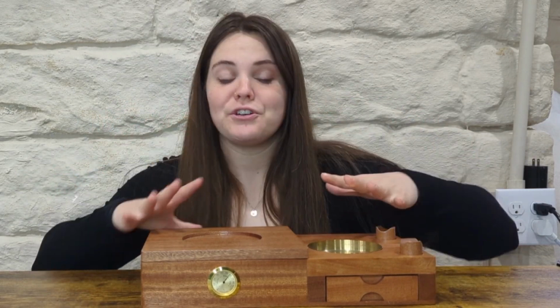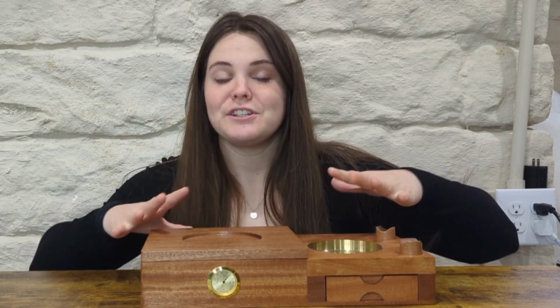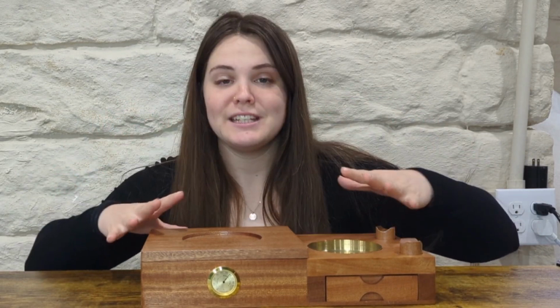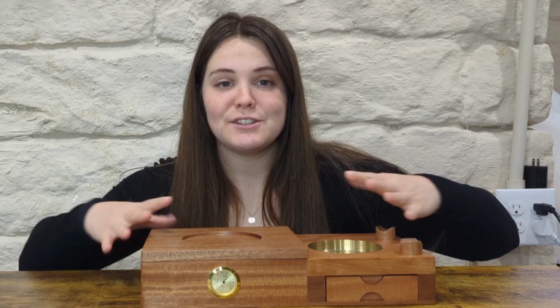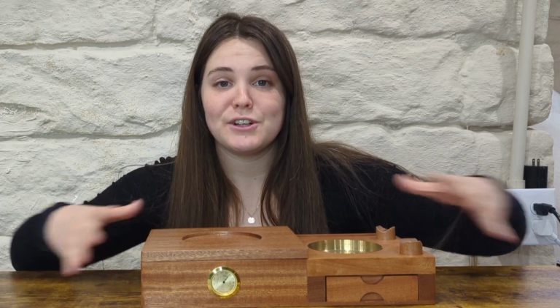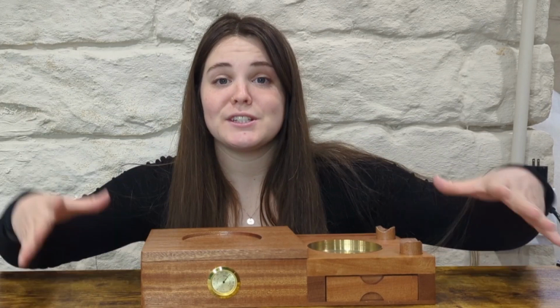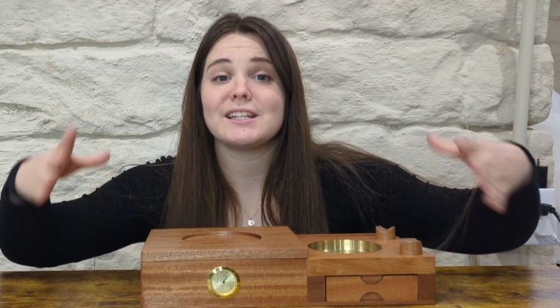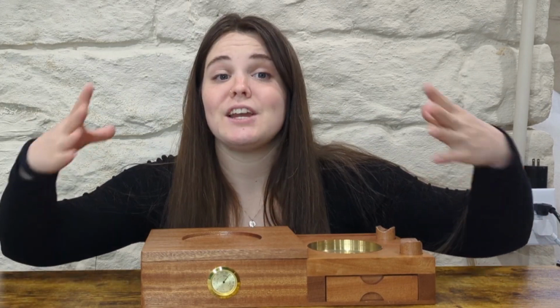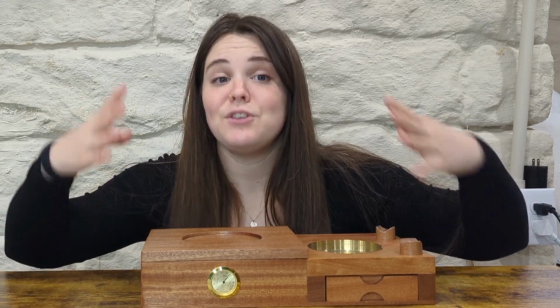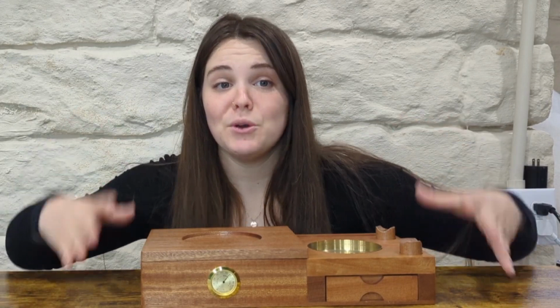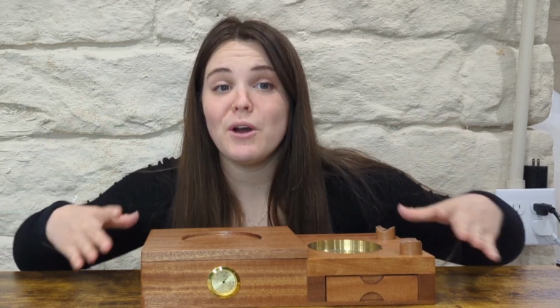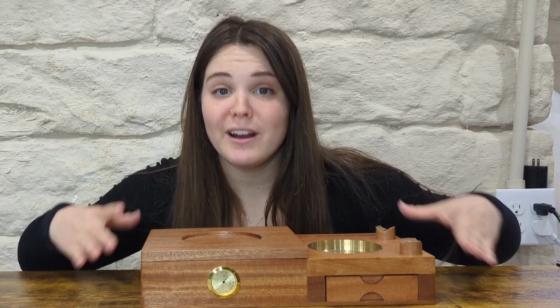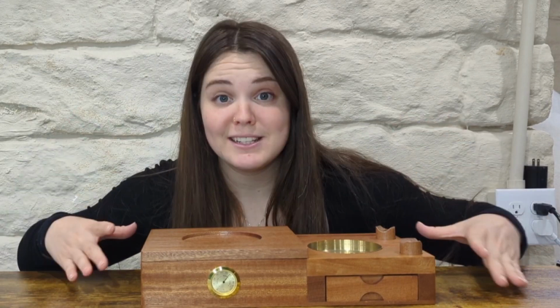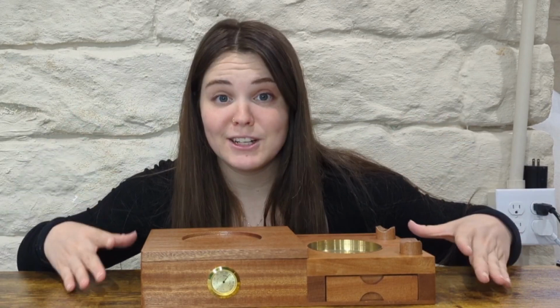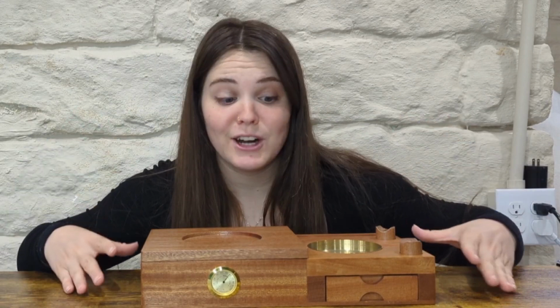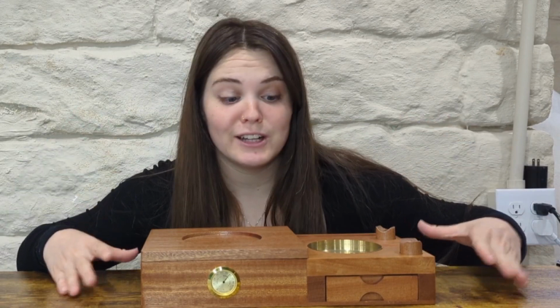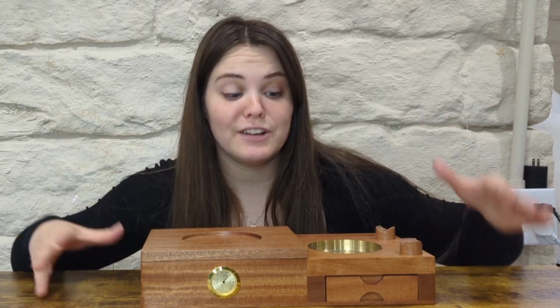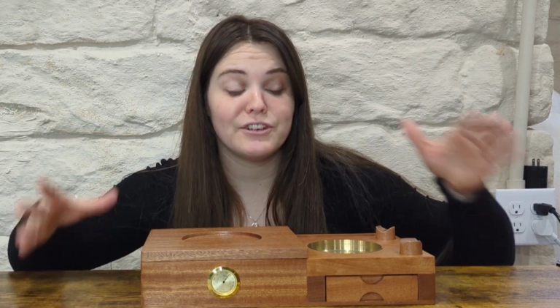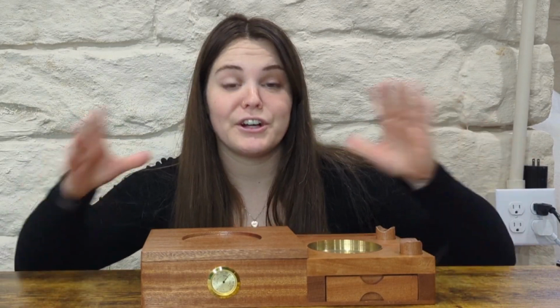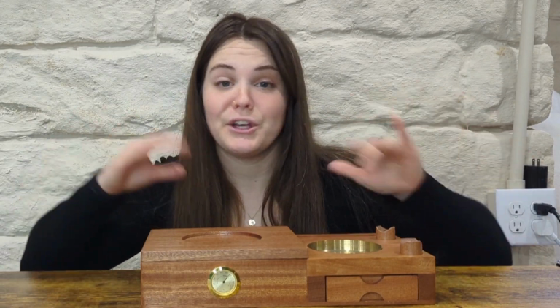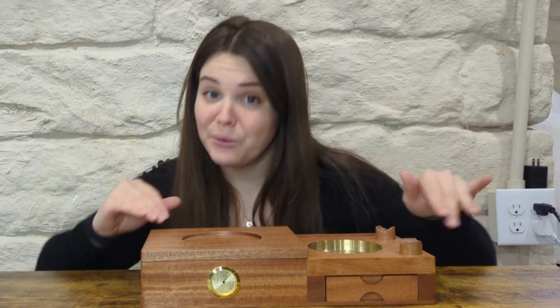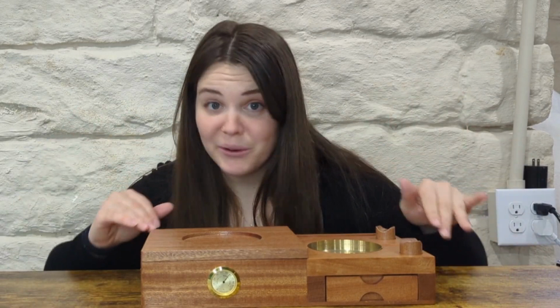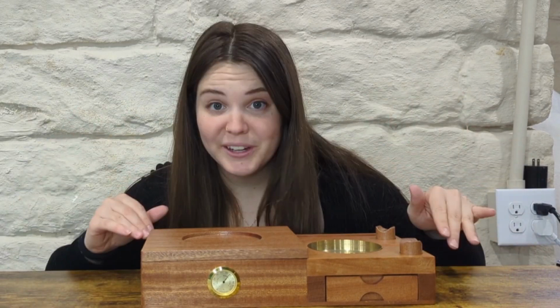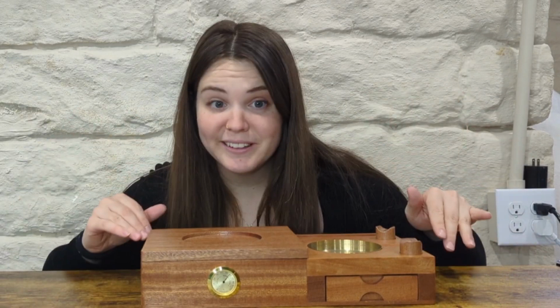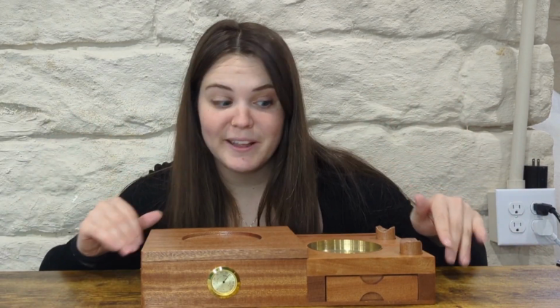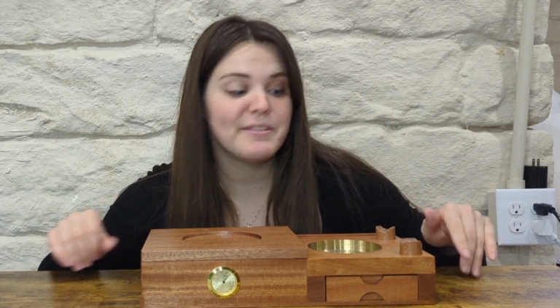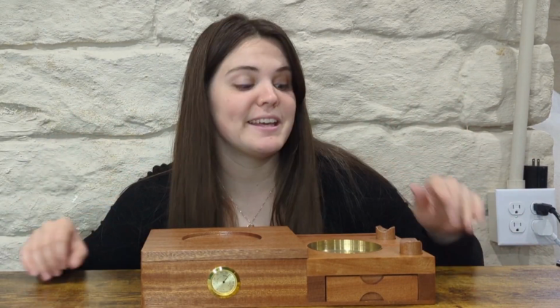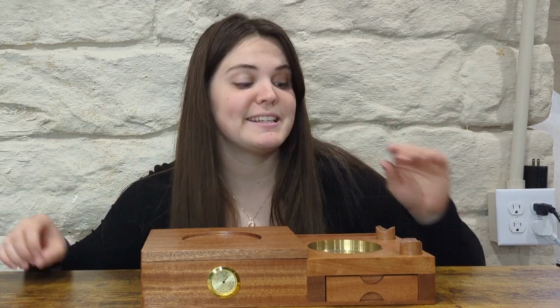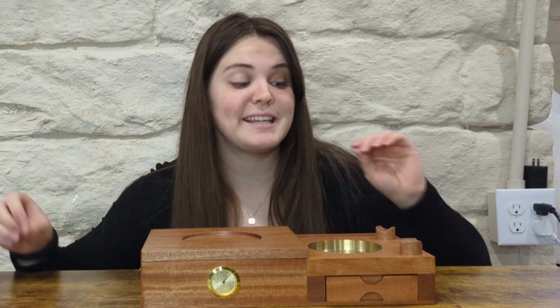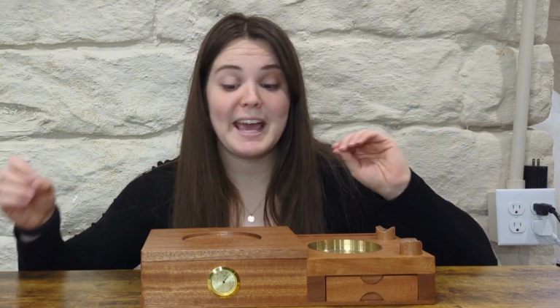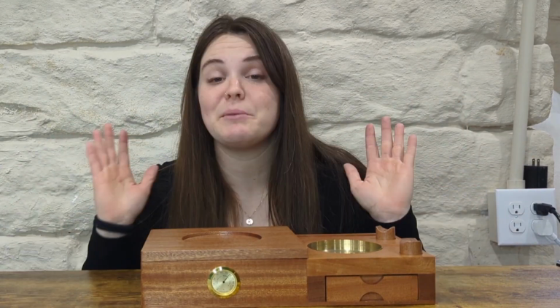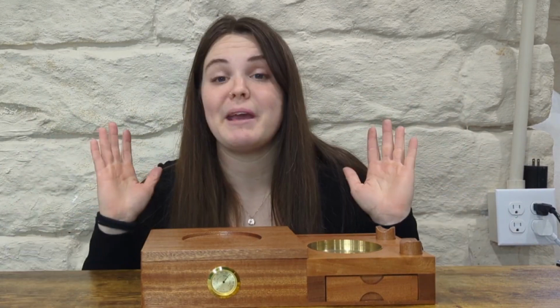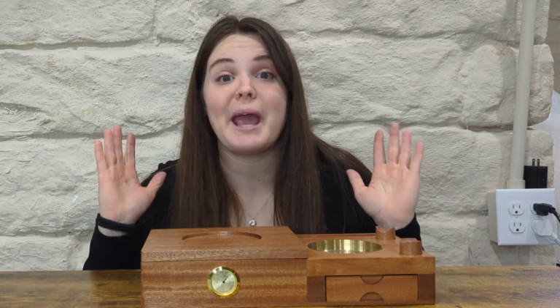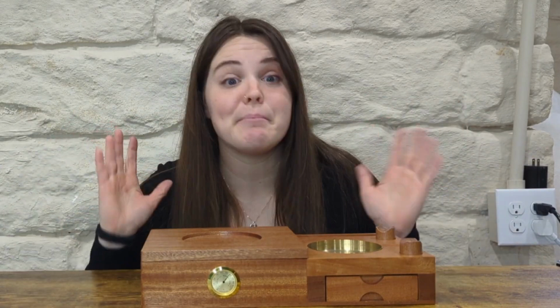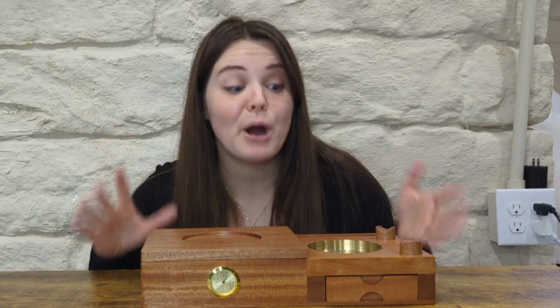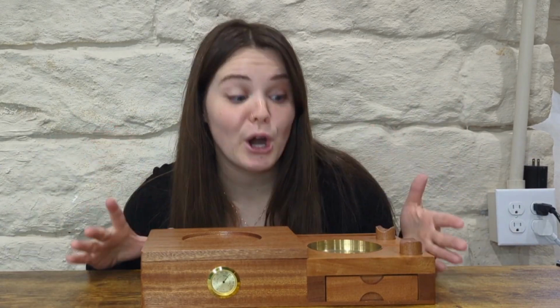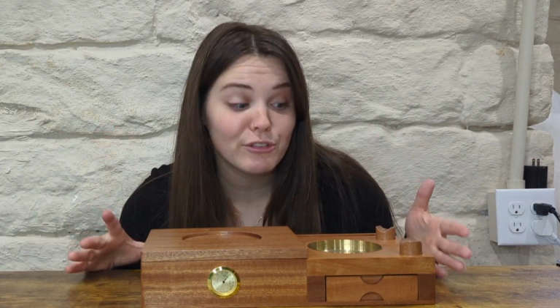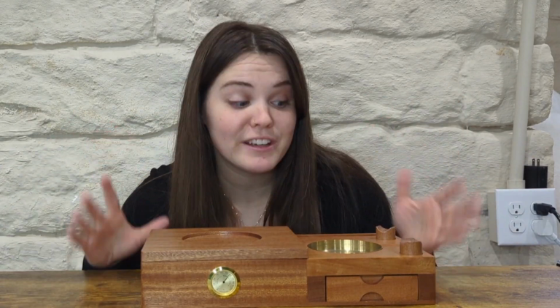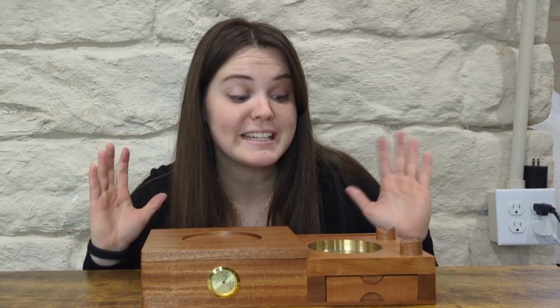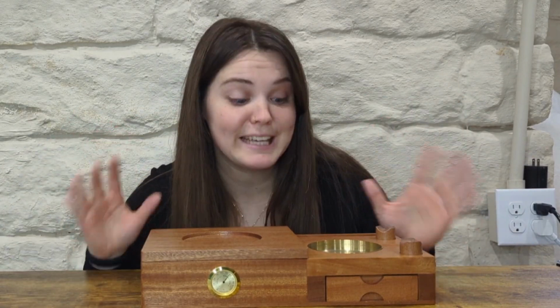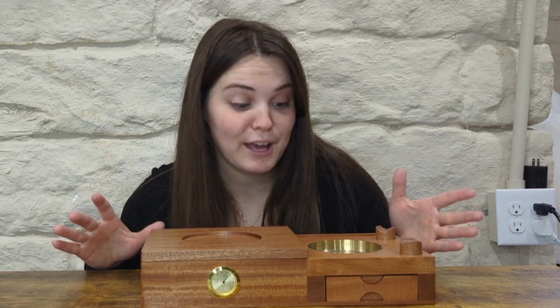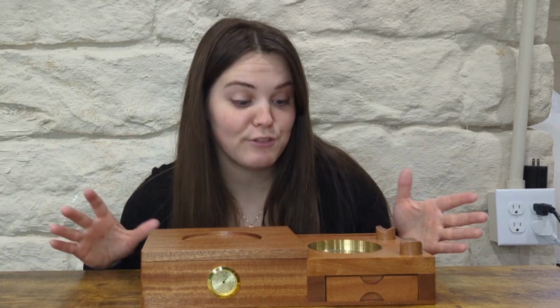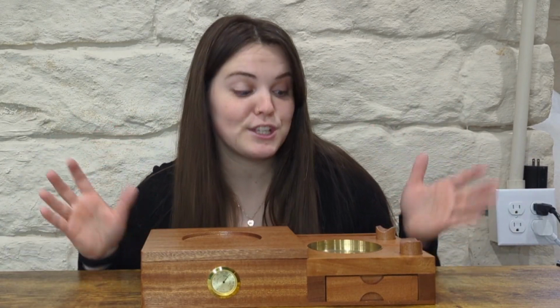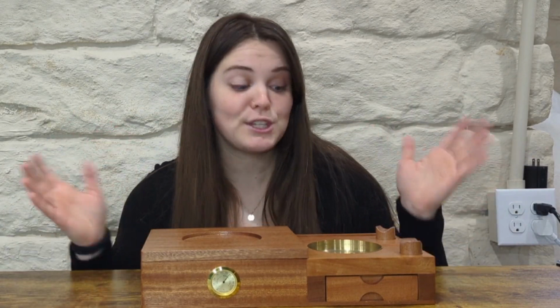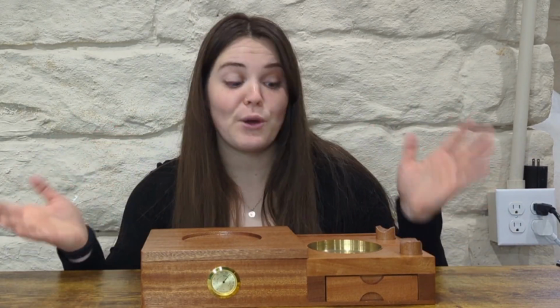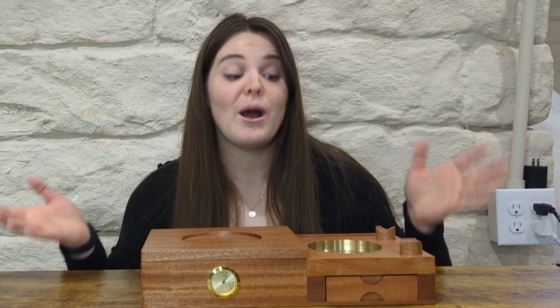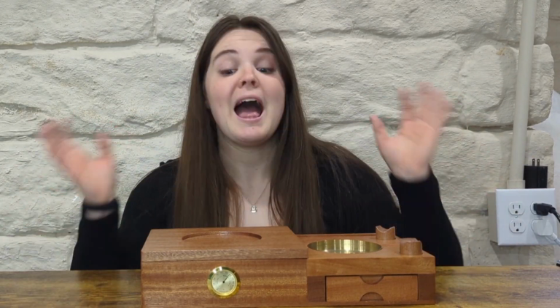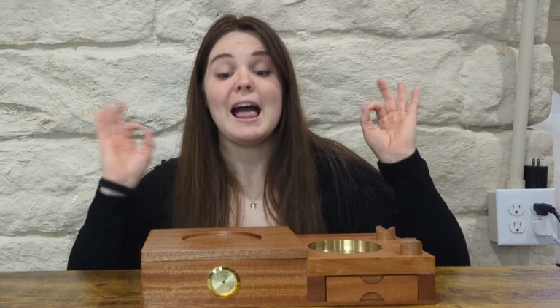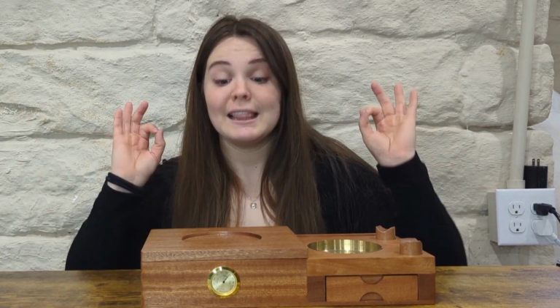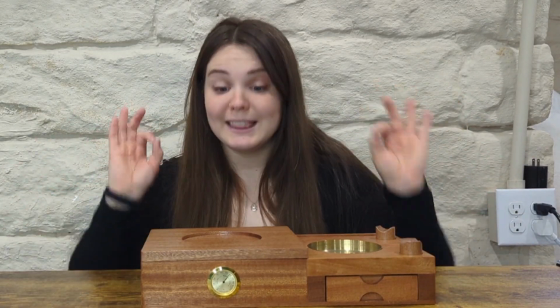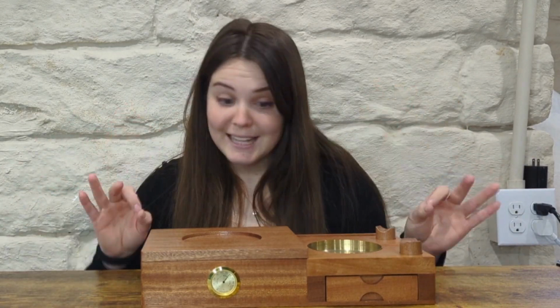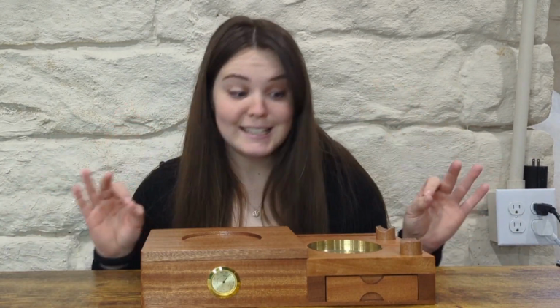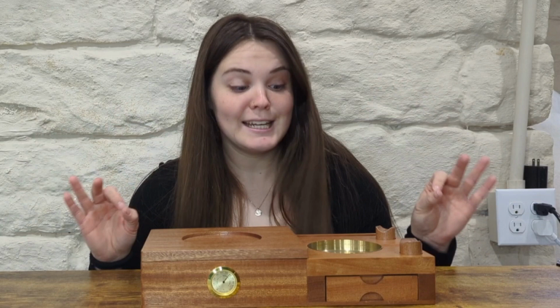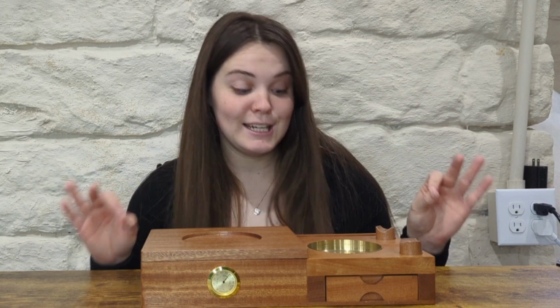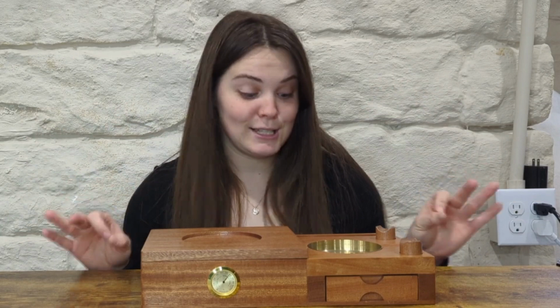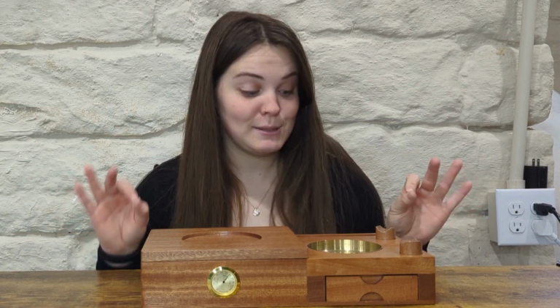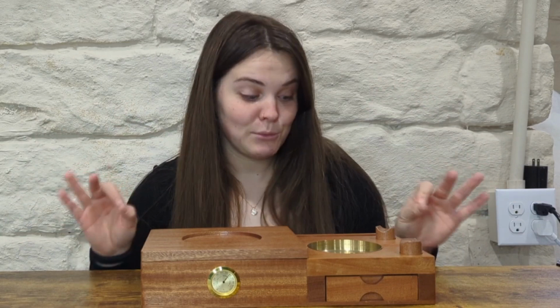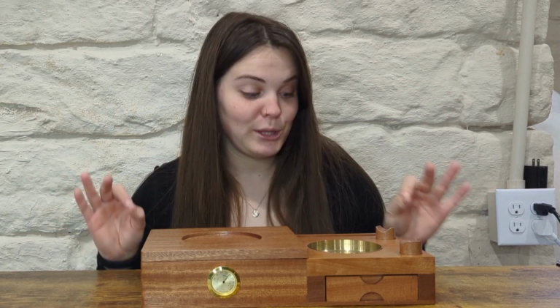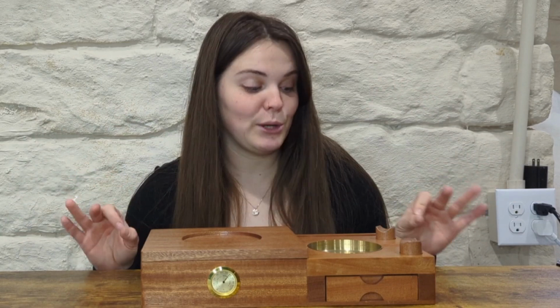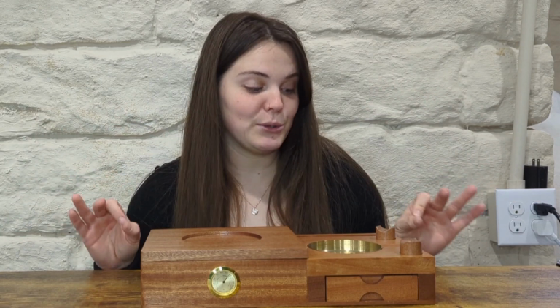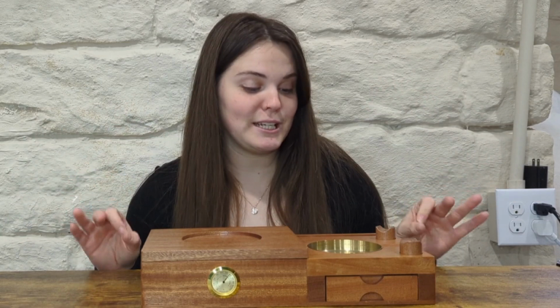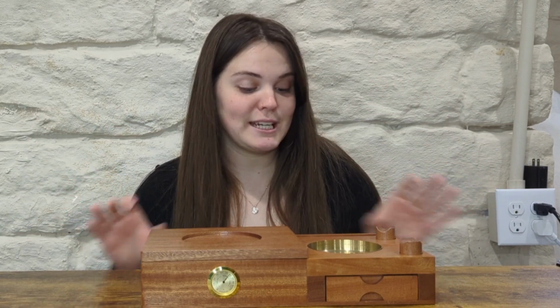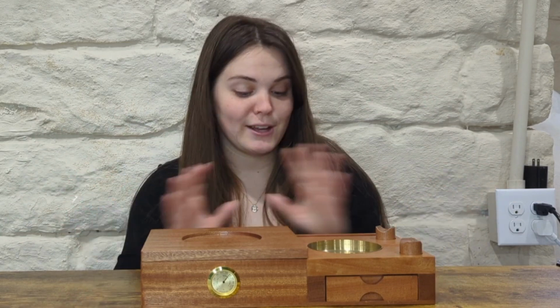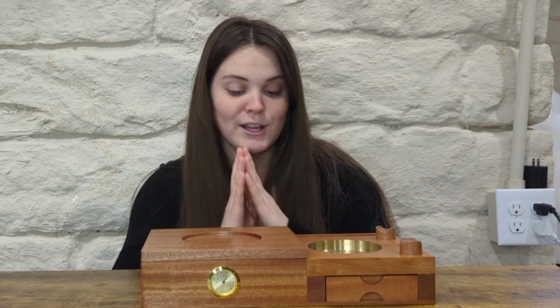So first things first, if you are a cigar lover, you are going to love this. It would make a perfect gift. So let's get into some really cool details.